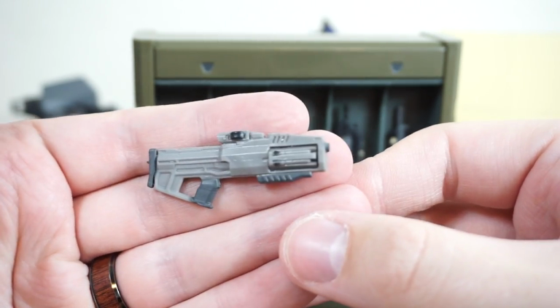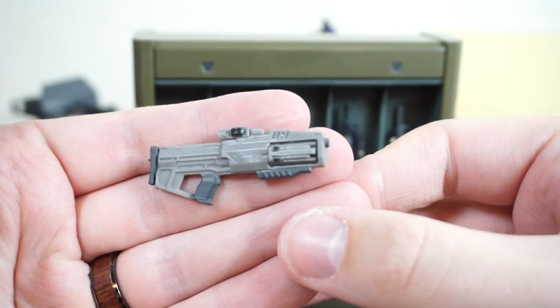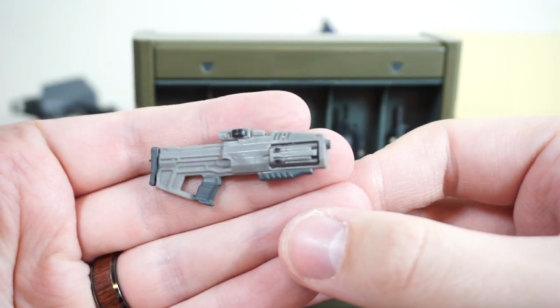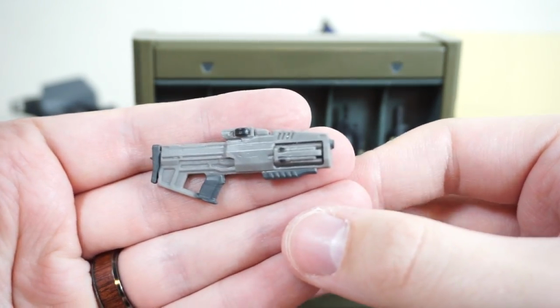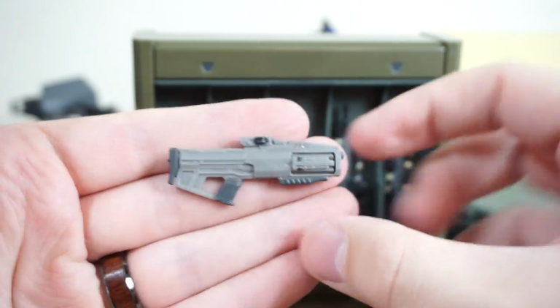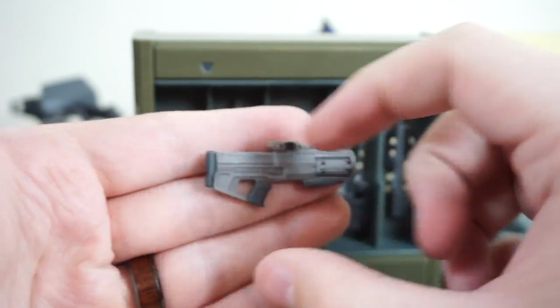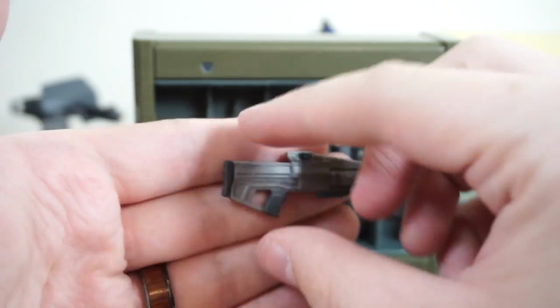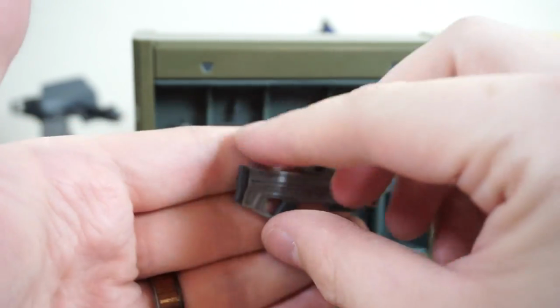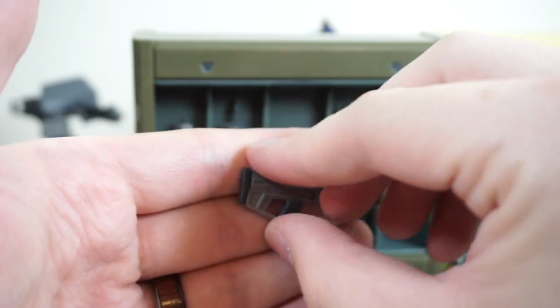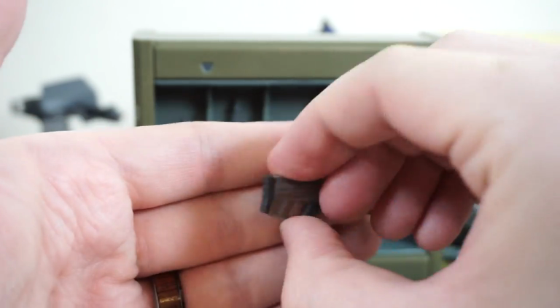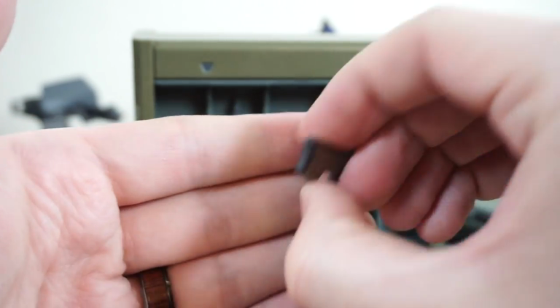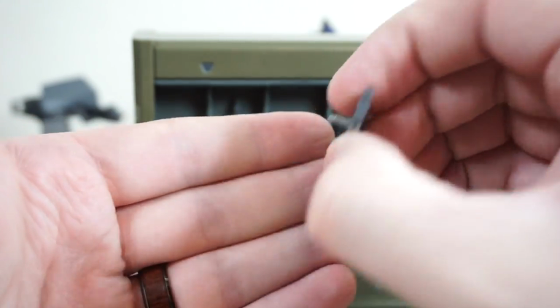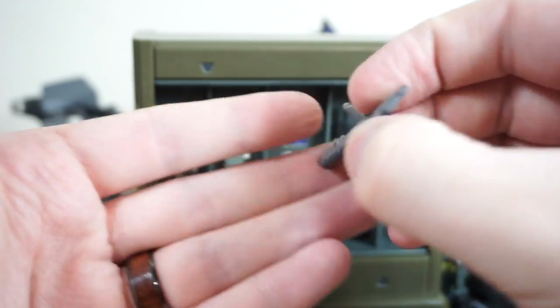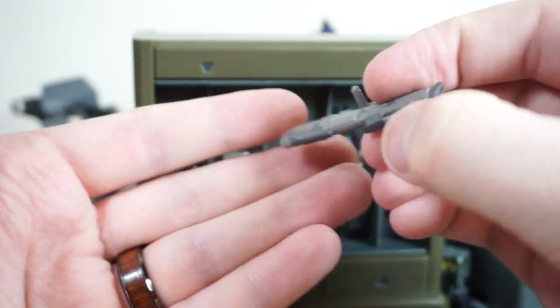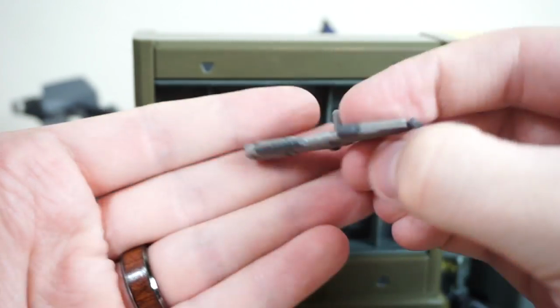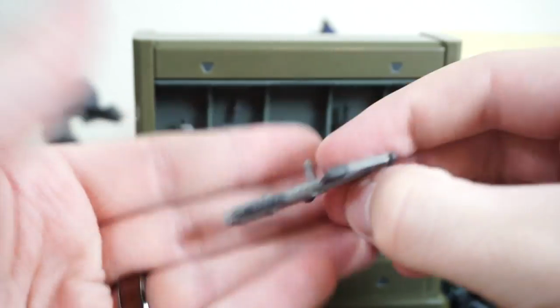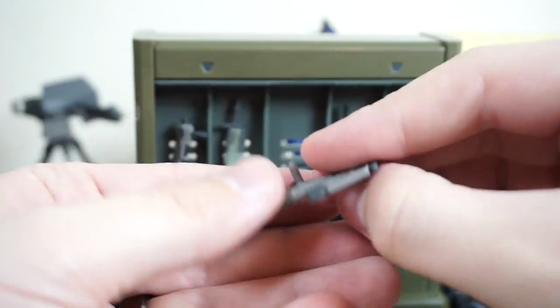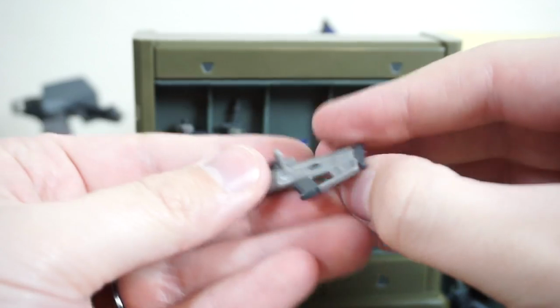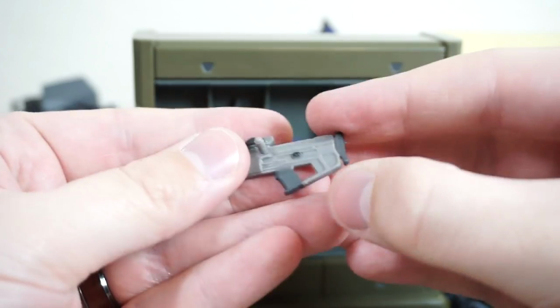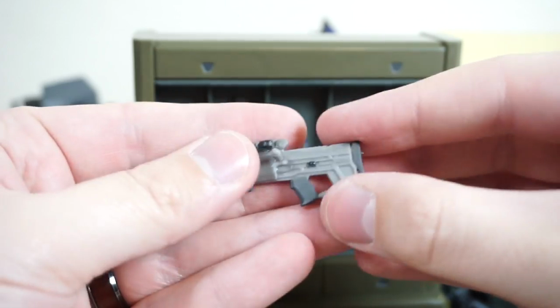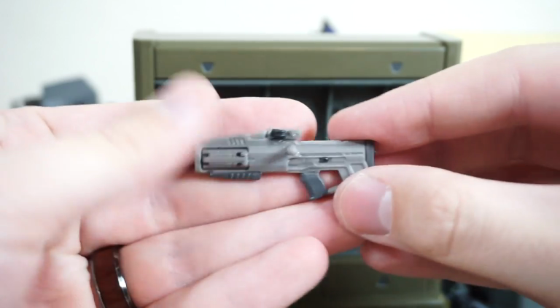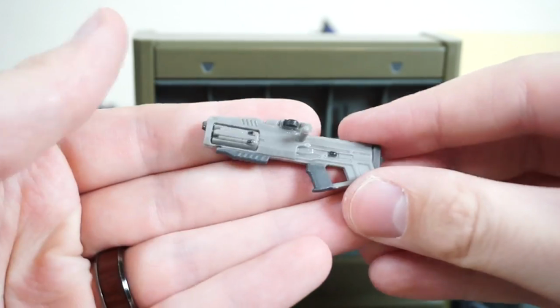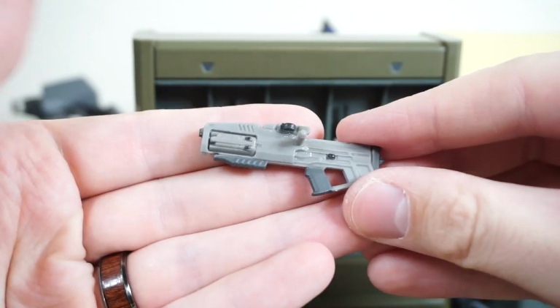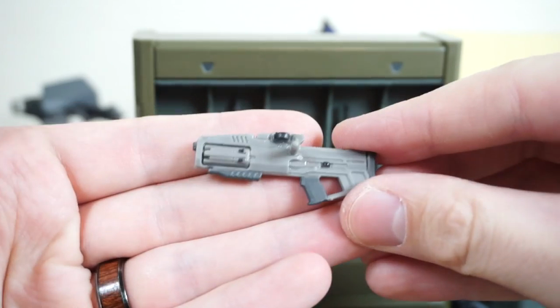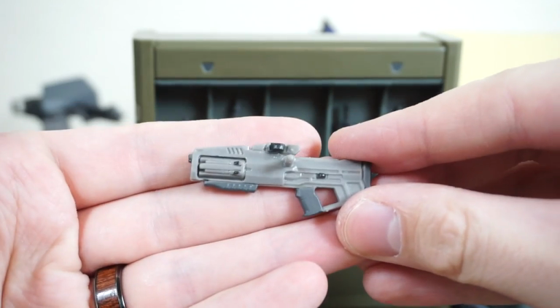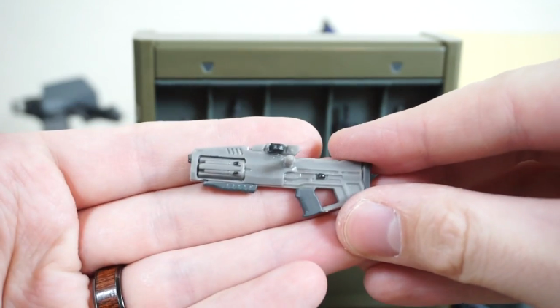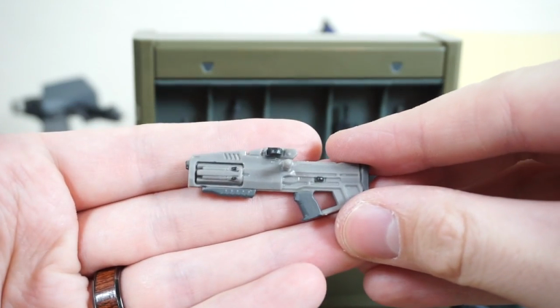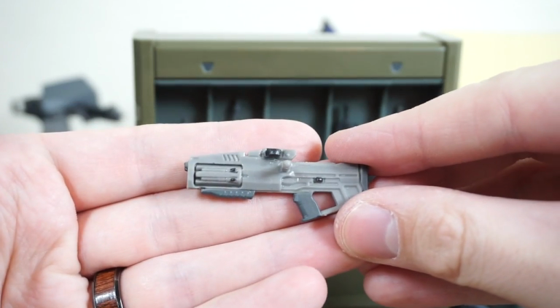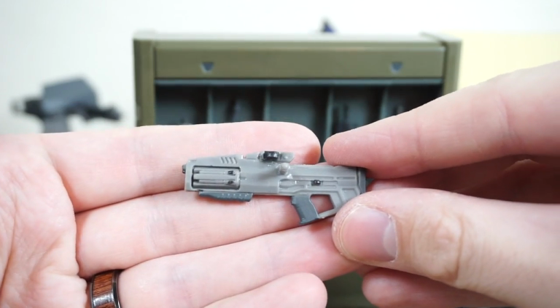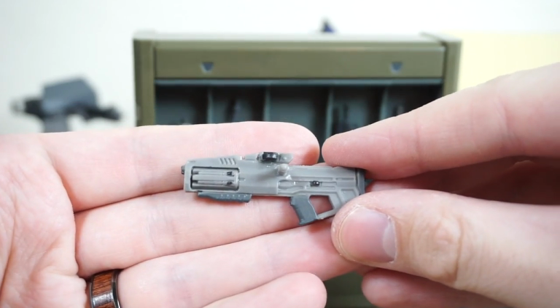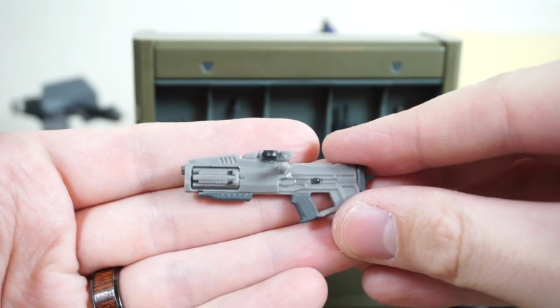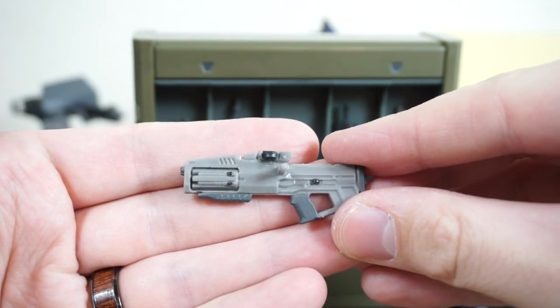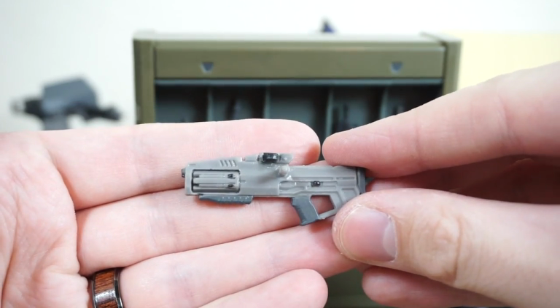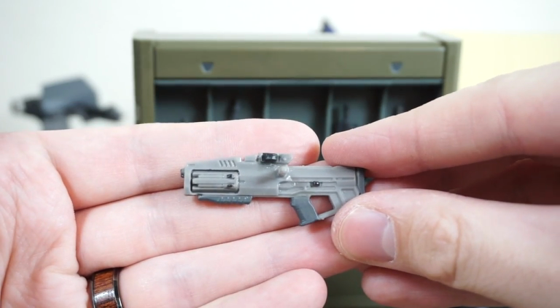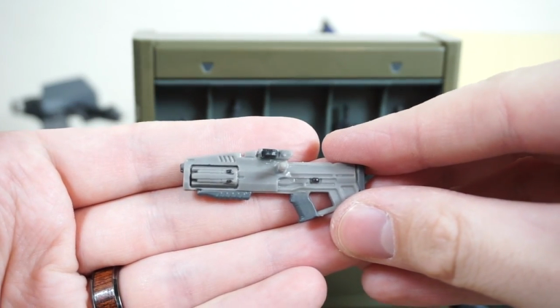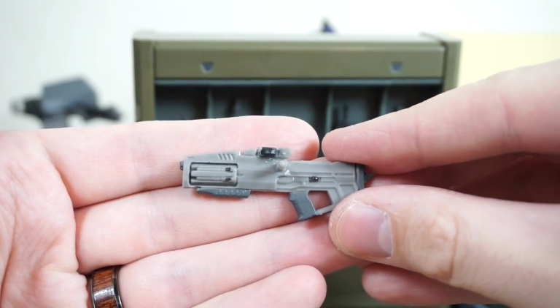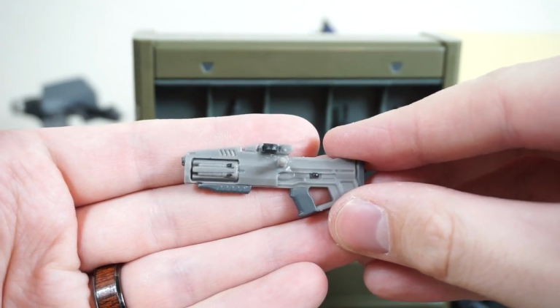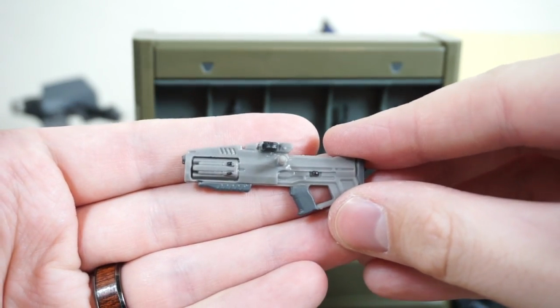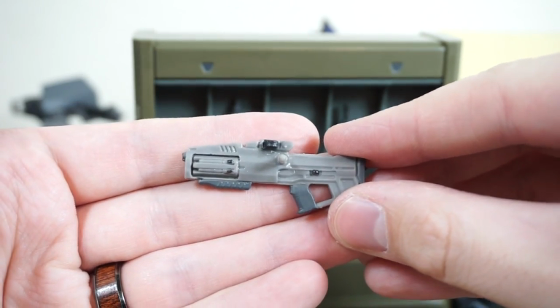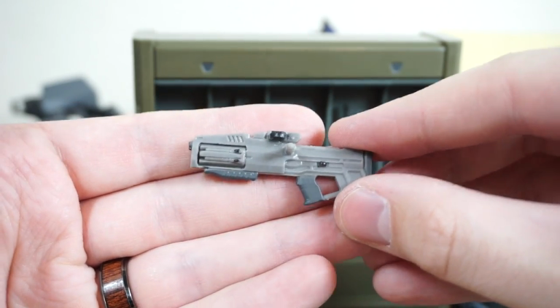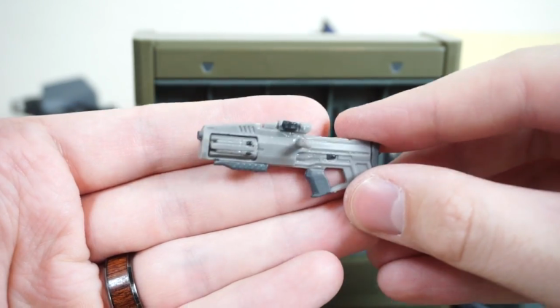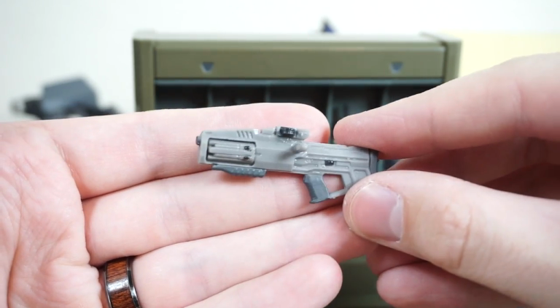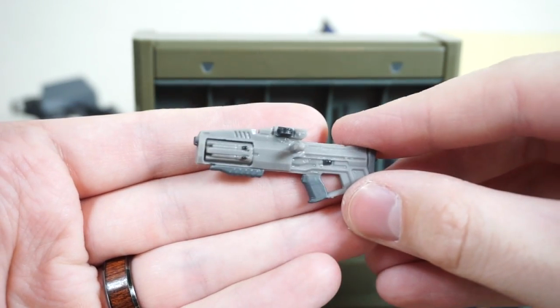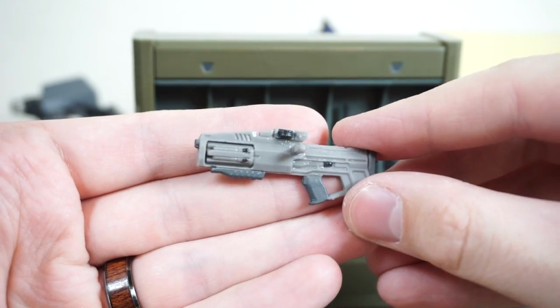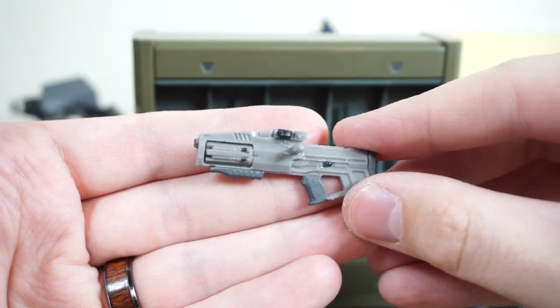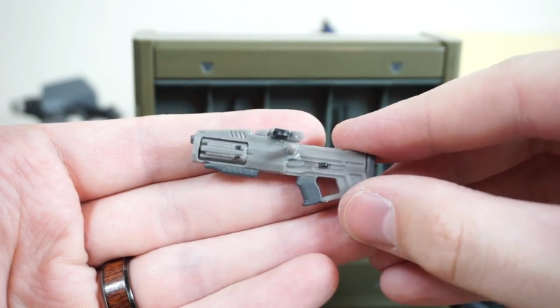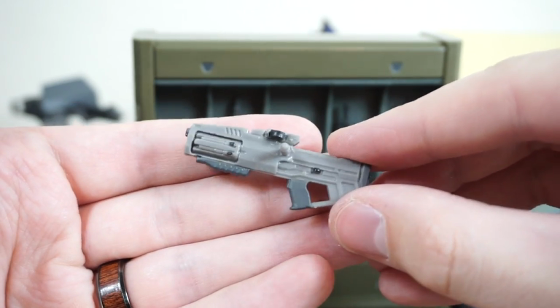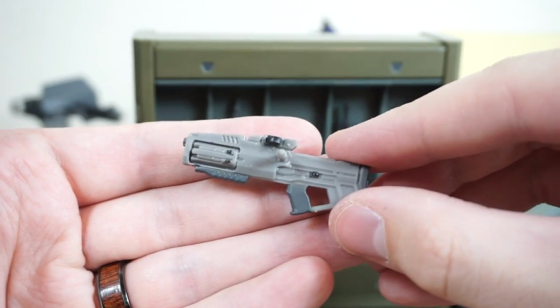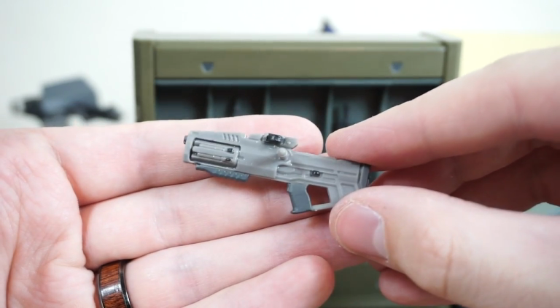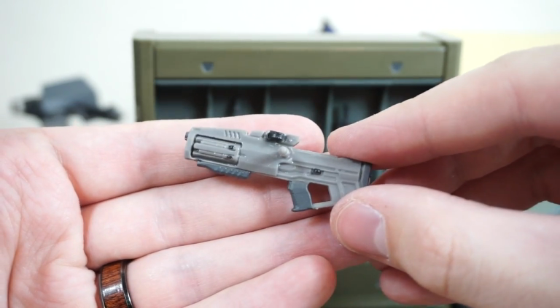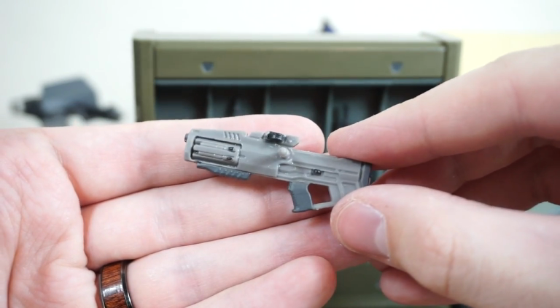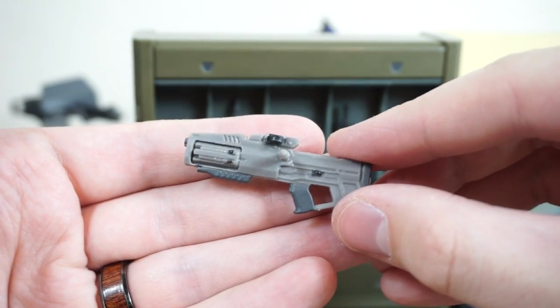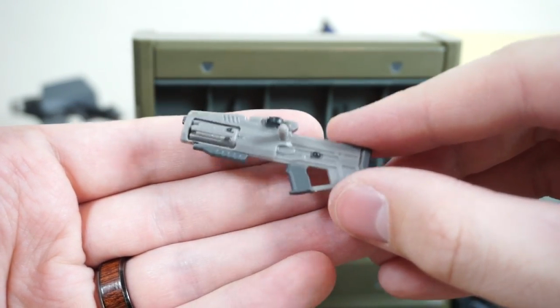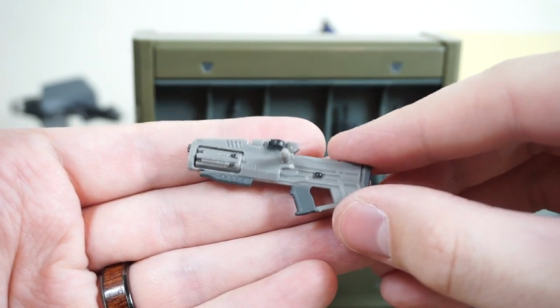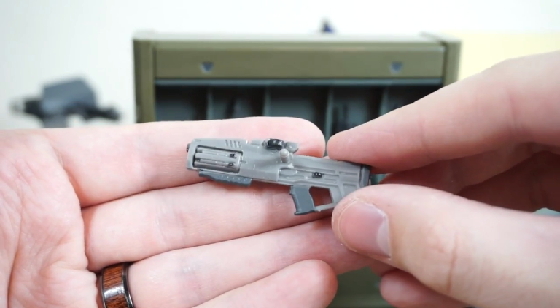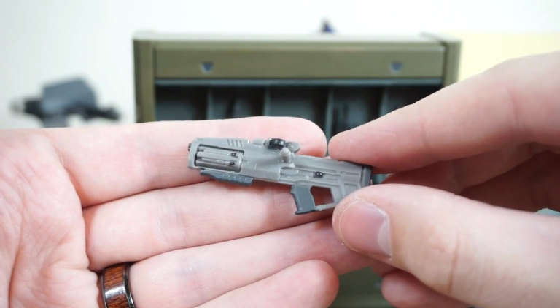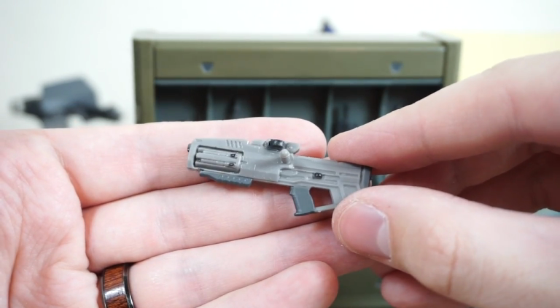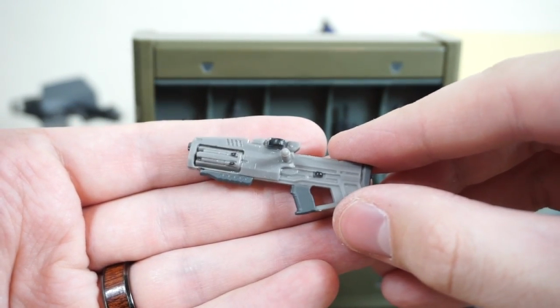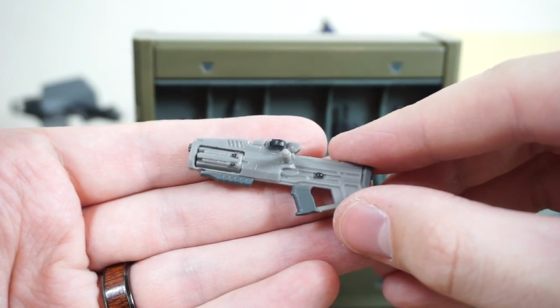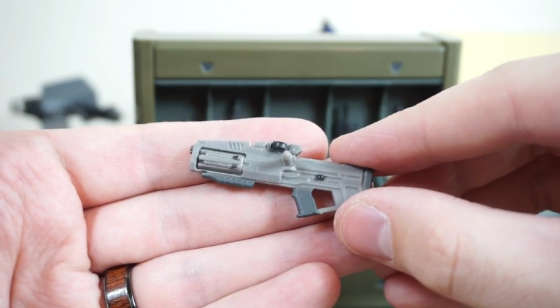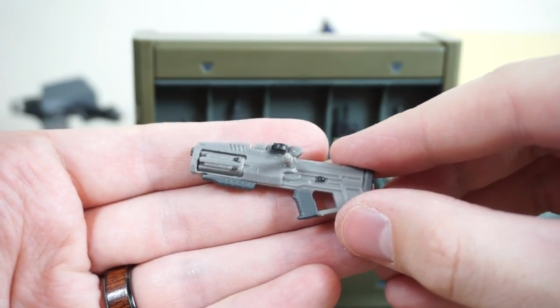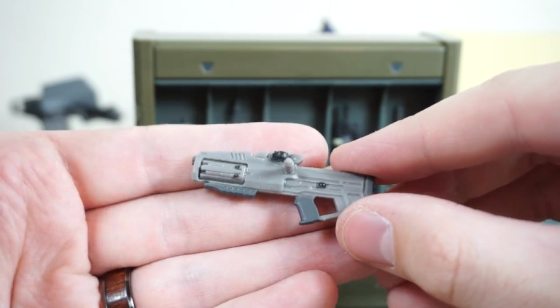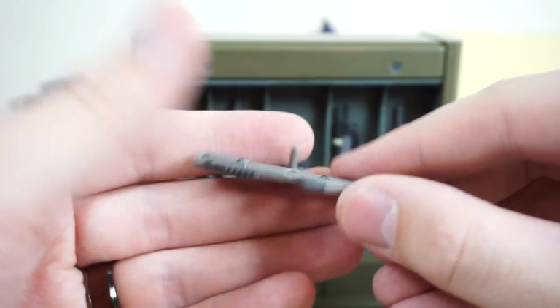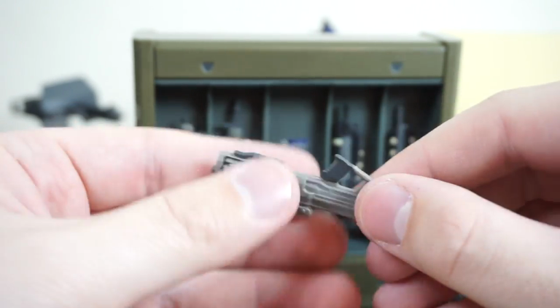But it's a really nice sculpt. The paint apps are very nice, even down to the little dot right there and some paint apps on the cylinder. It looks really cool on both sides. Can't wait to see this in action.